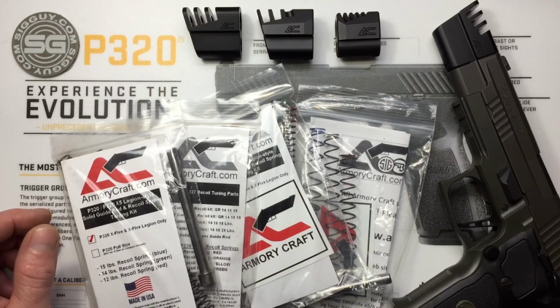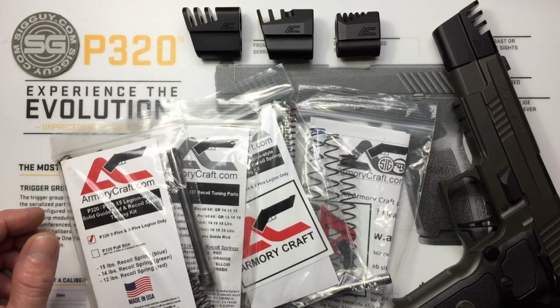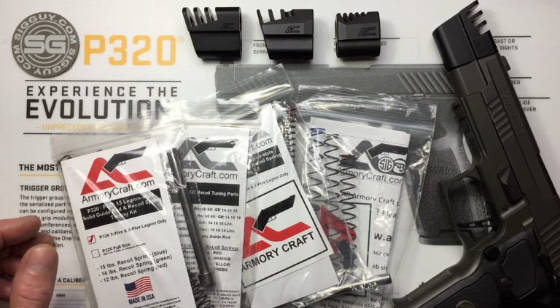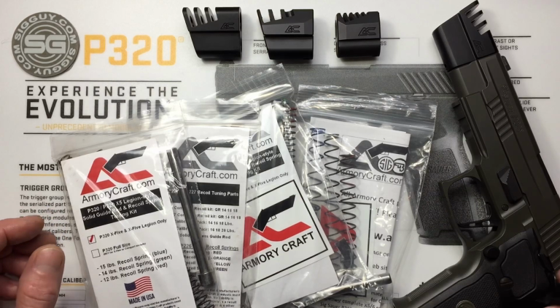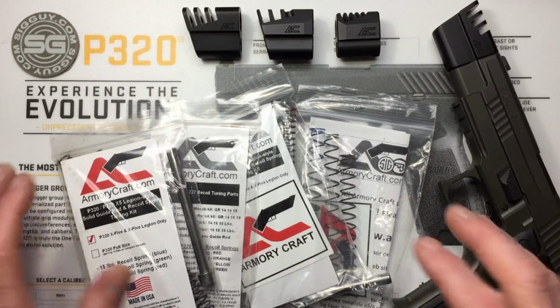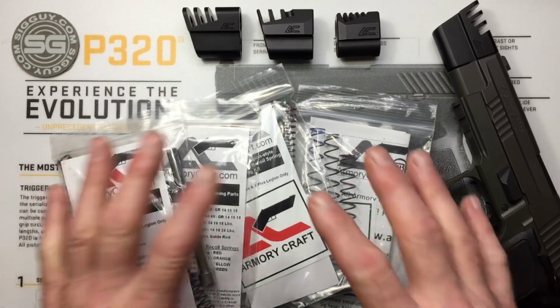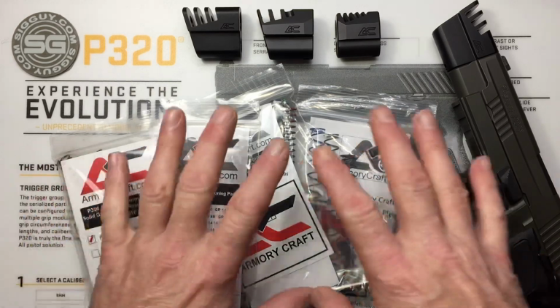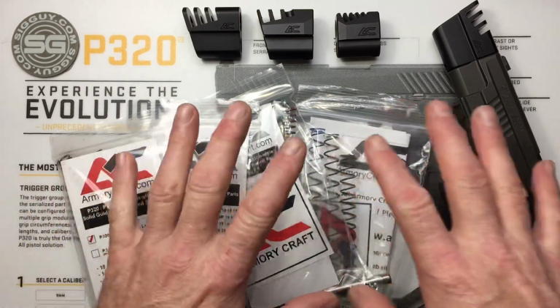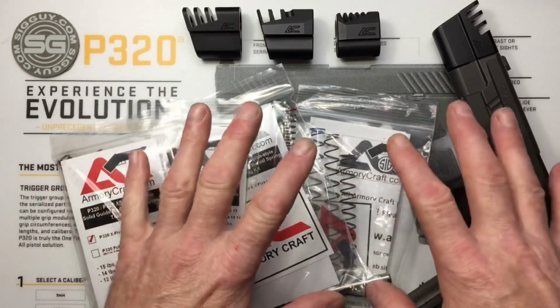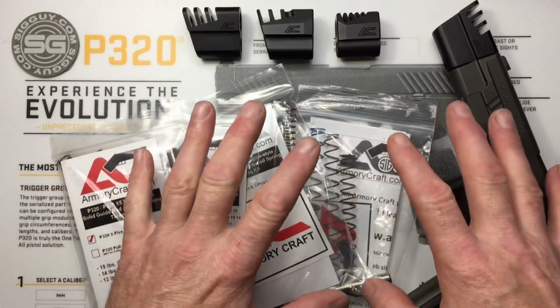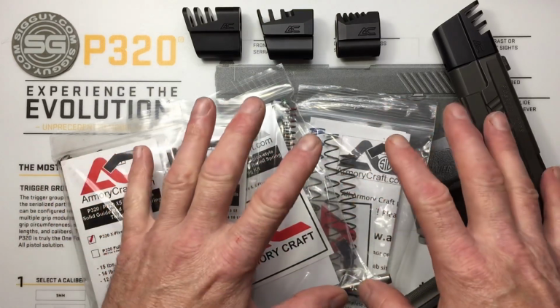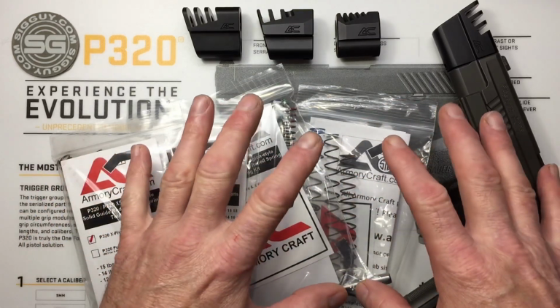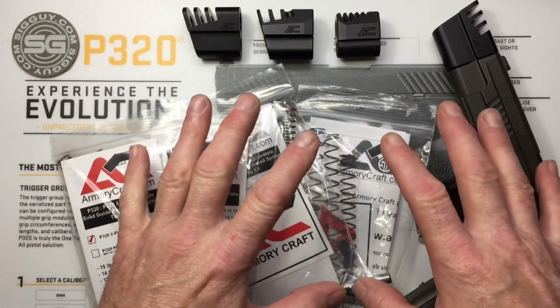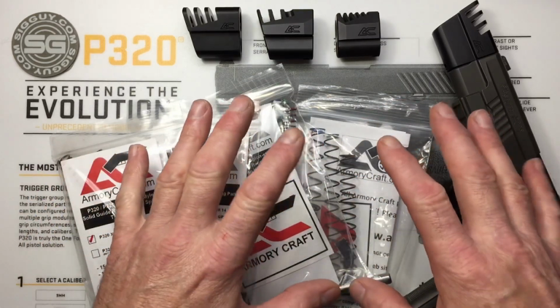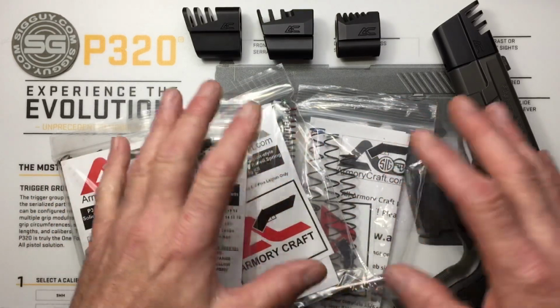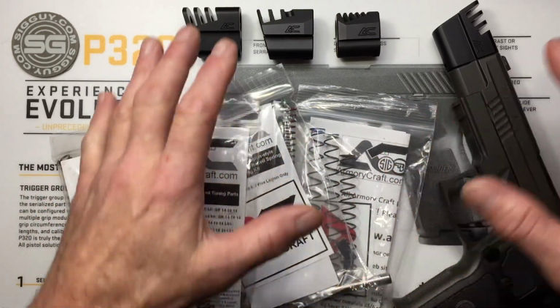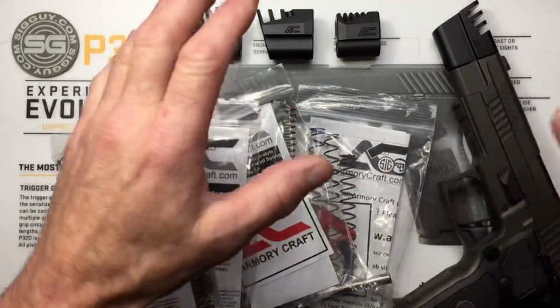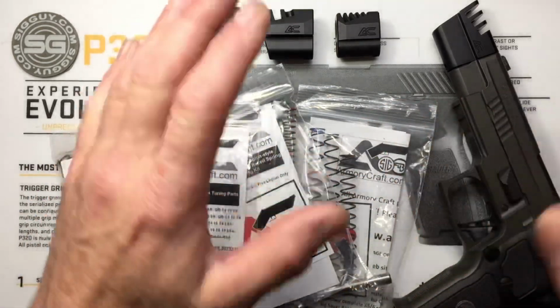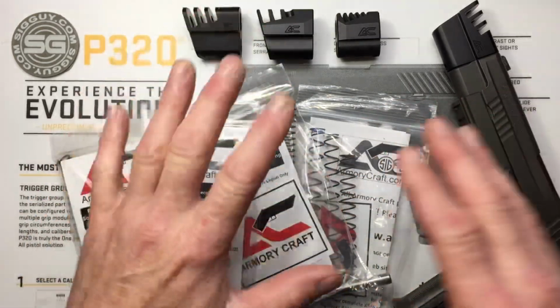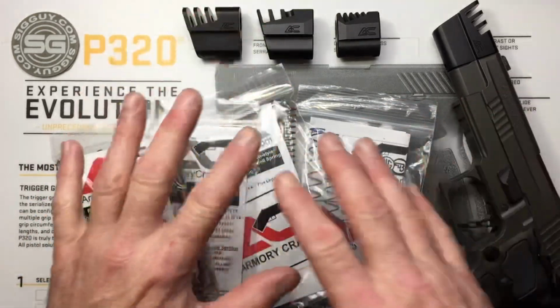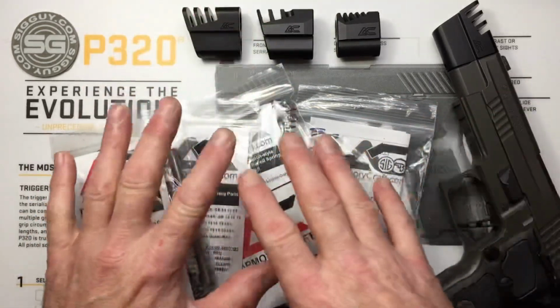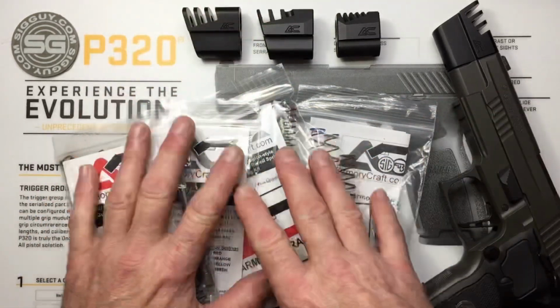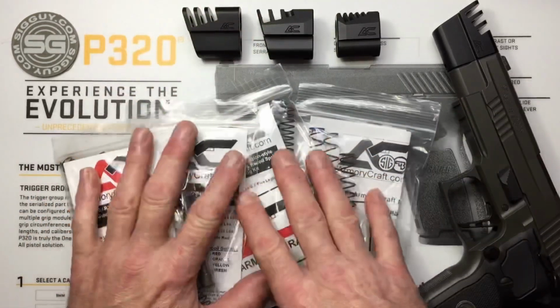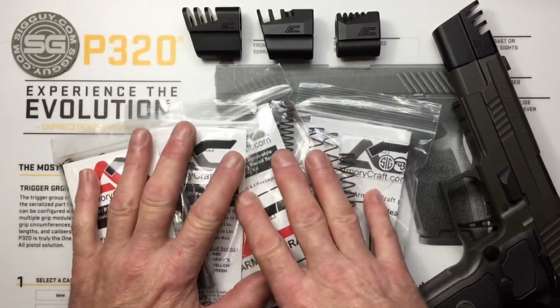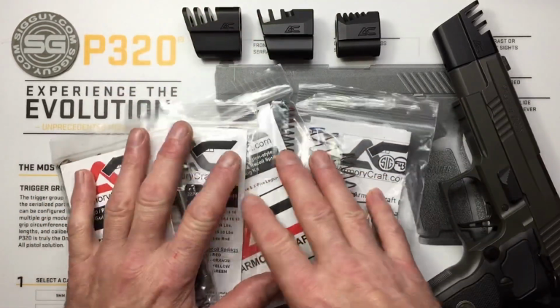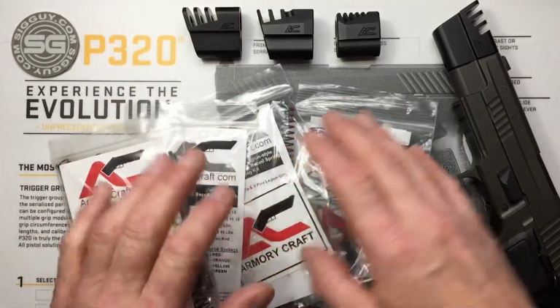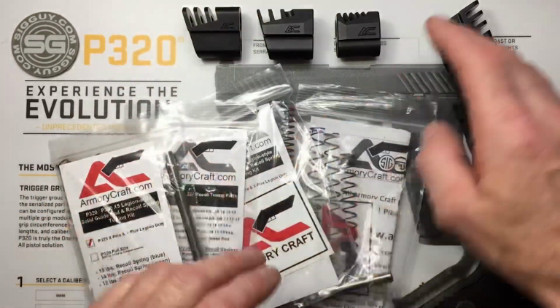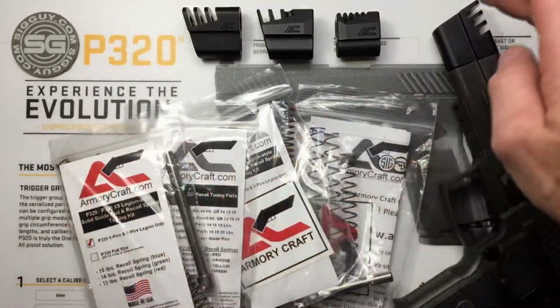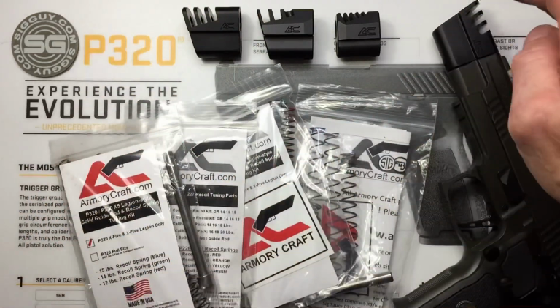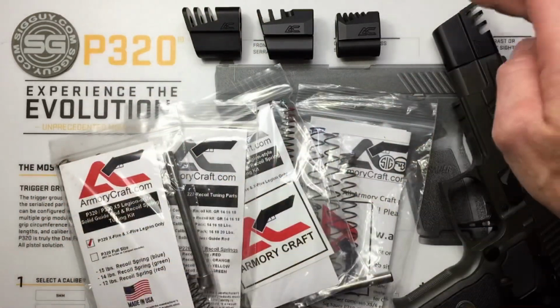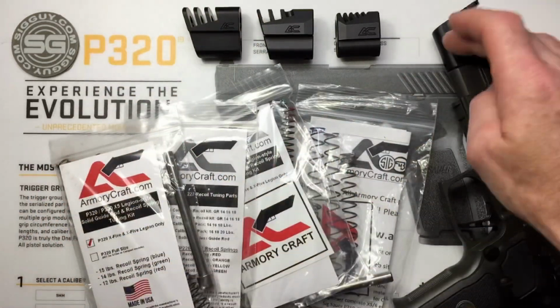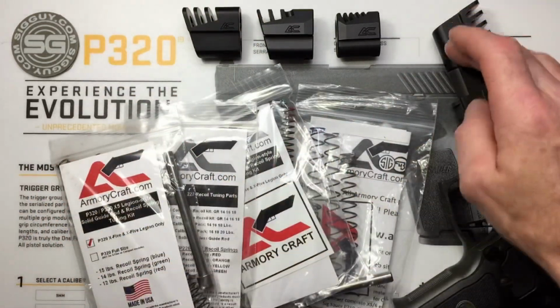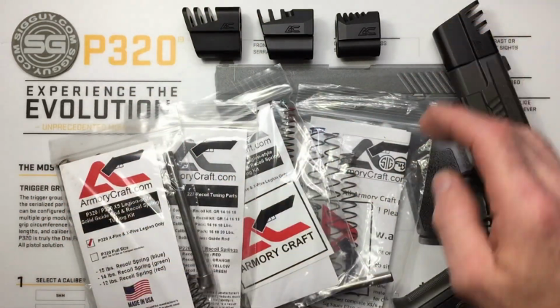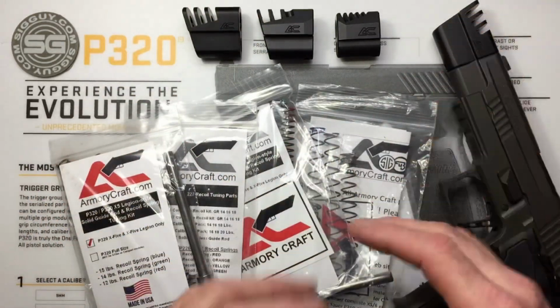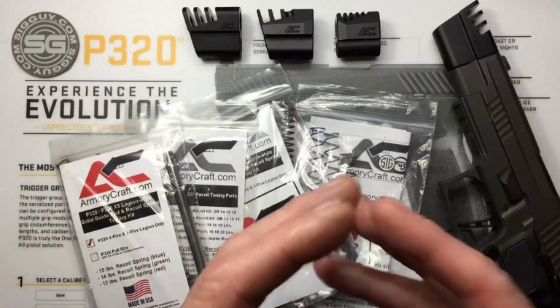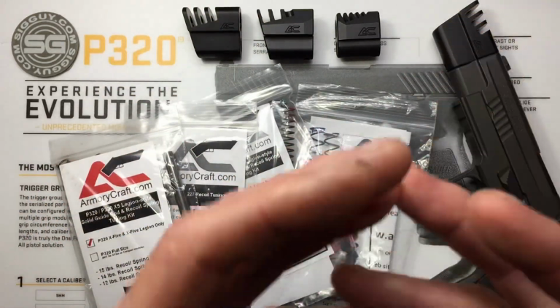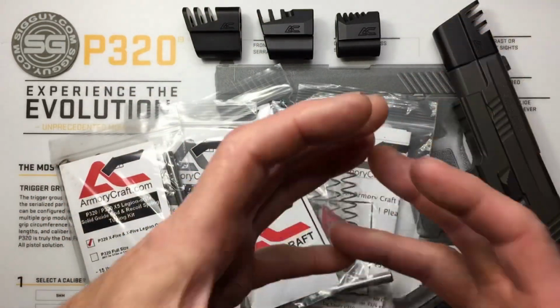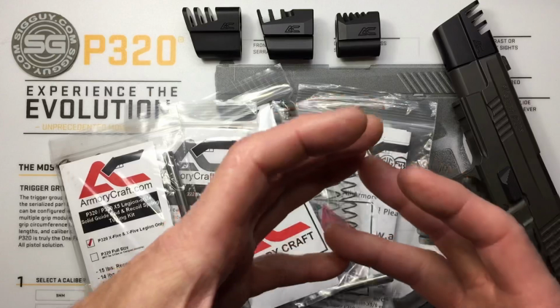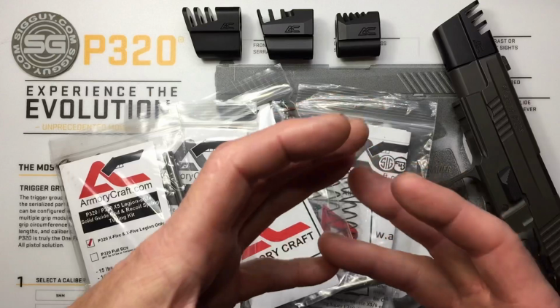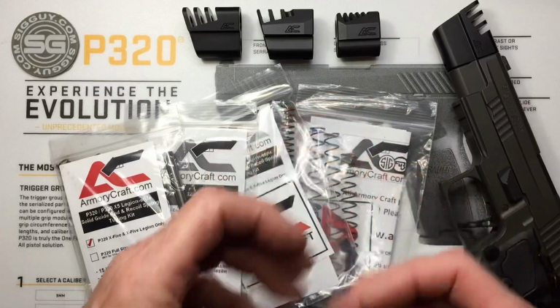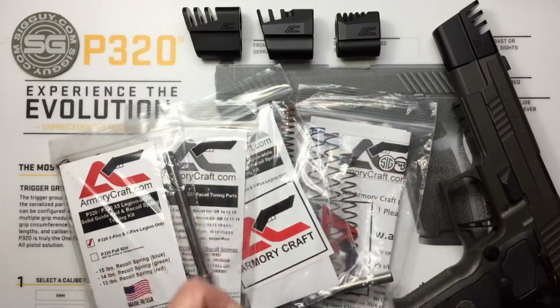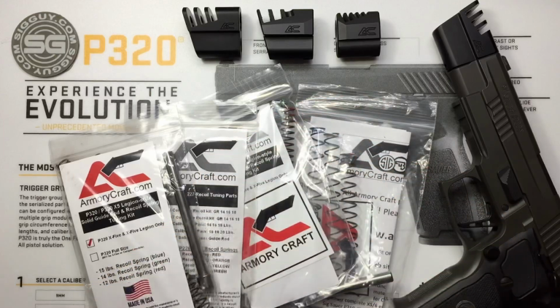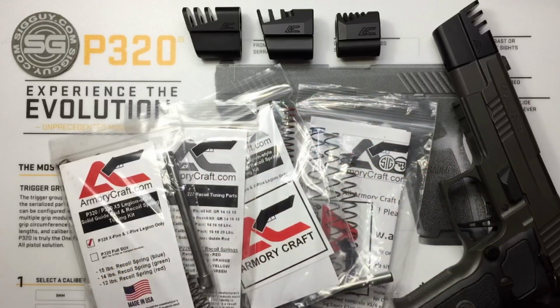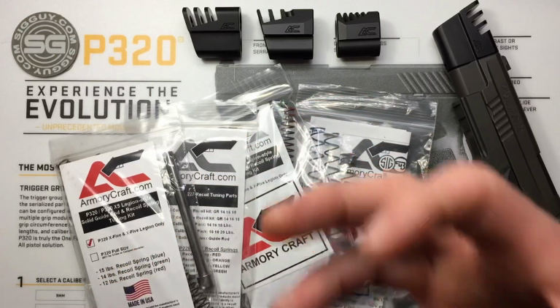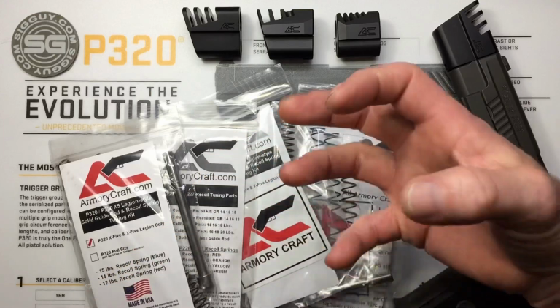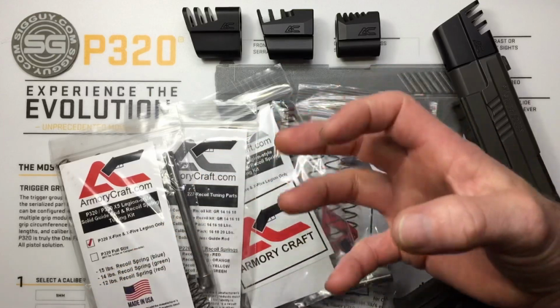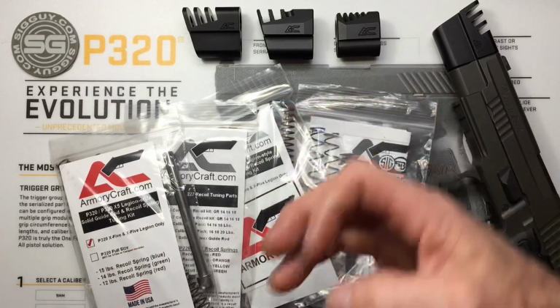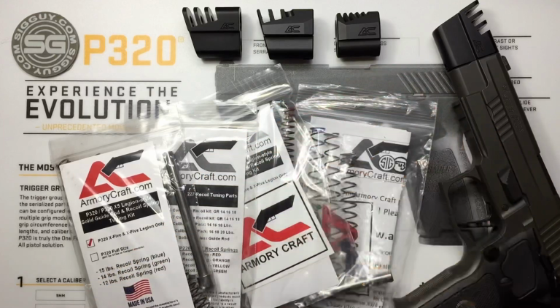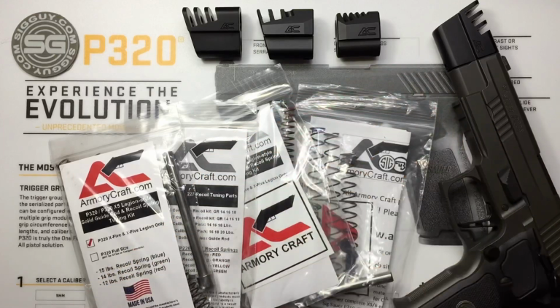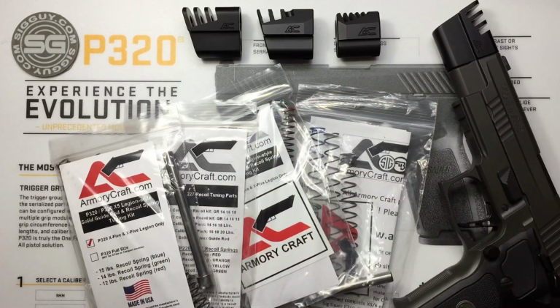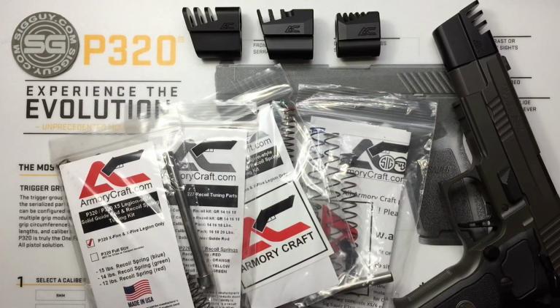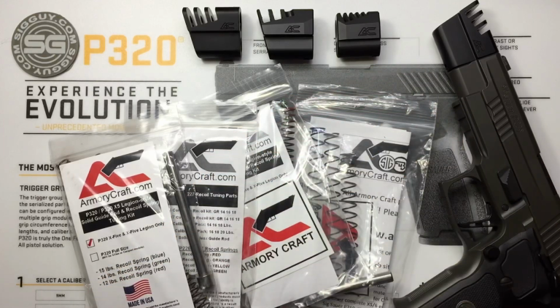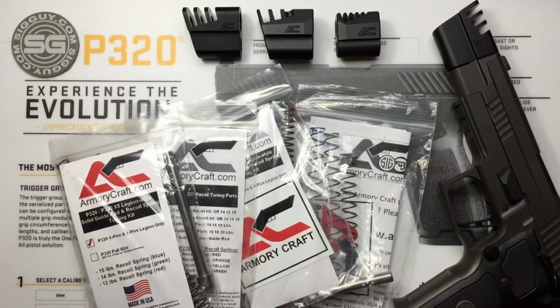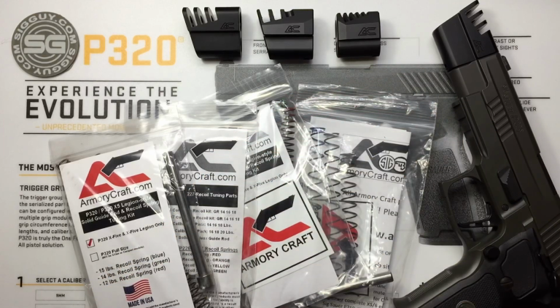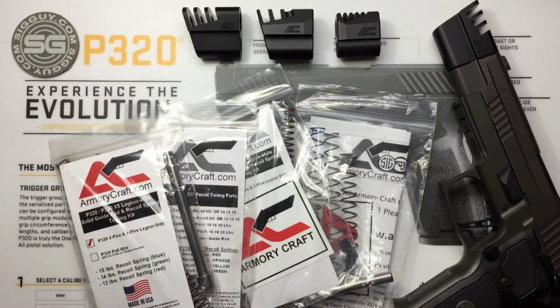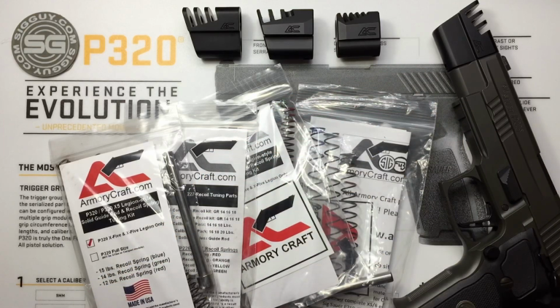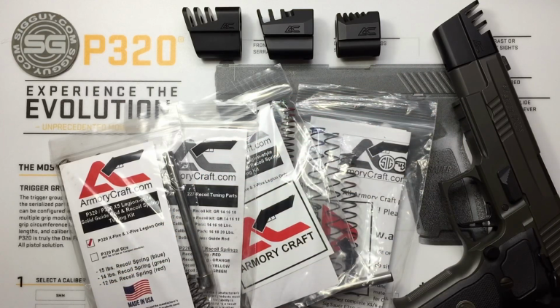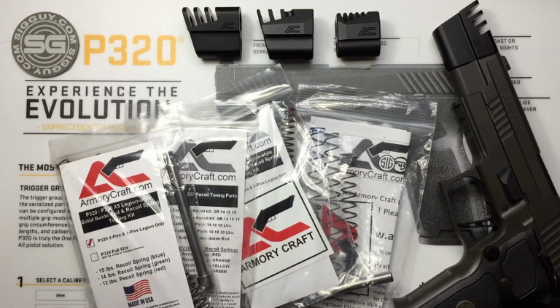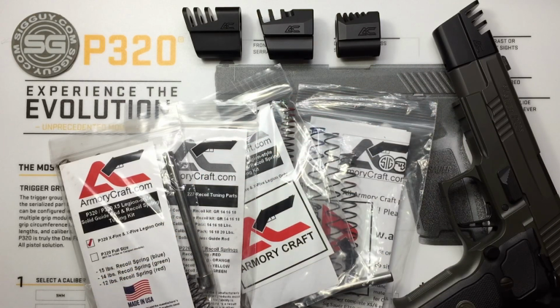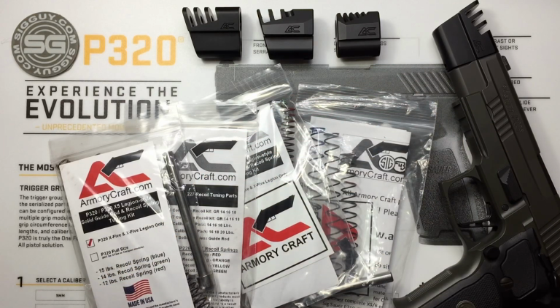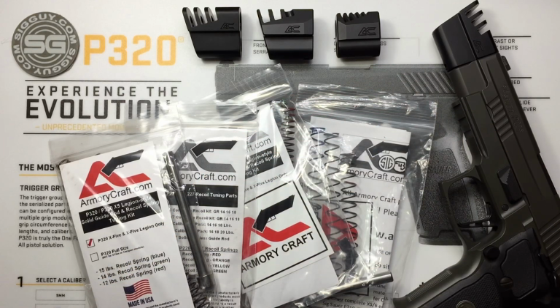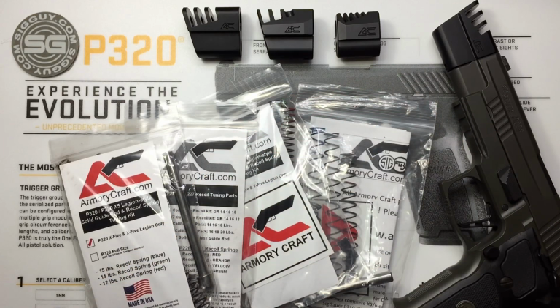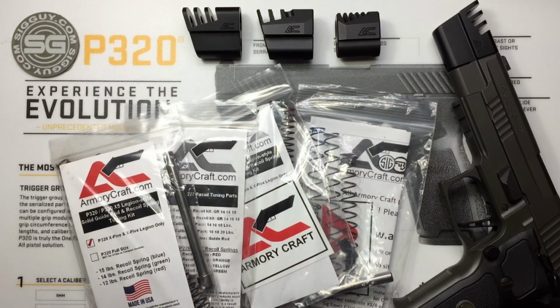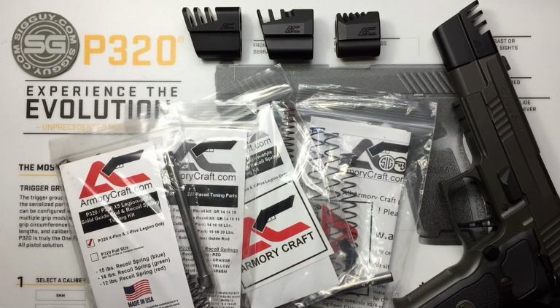Now that we've talked about that, we have our kit, we have our comp, we have our barrel — we're ready to install it. Let's talk about the installation process.